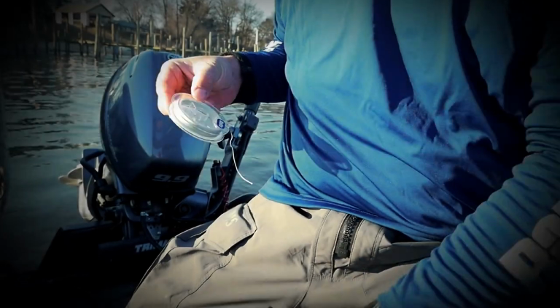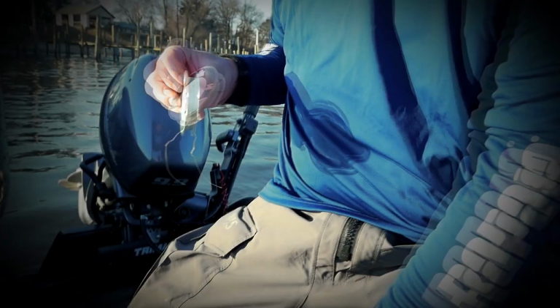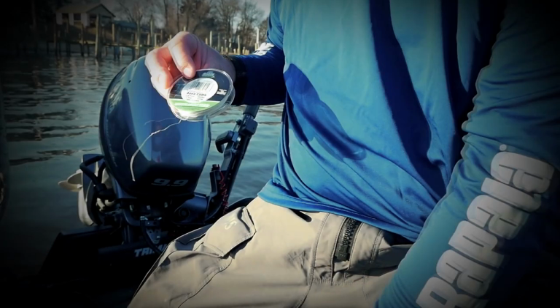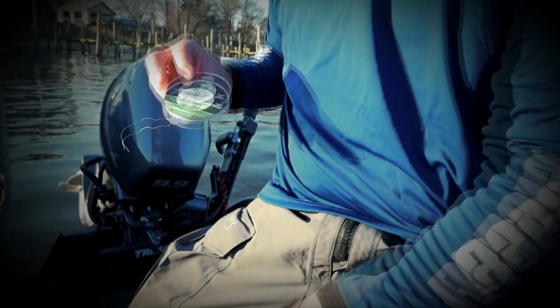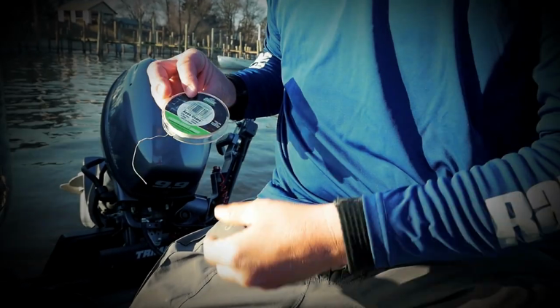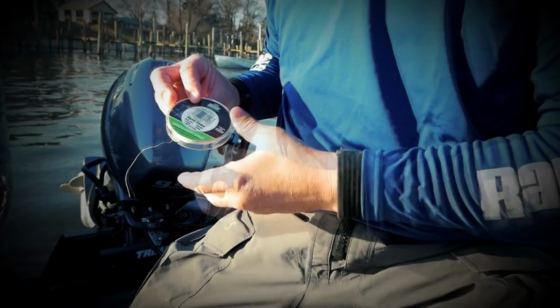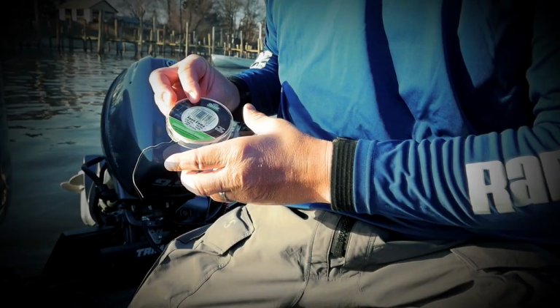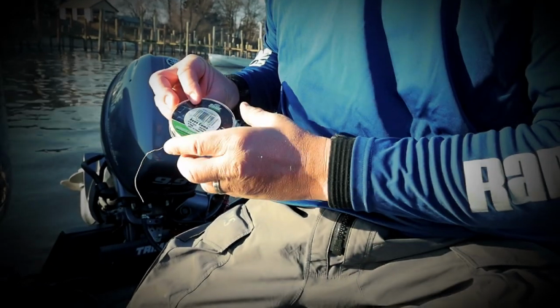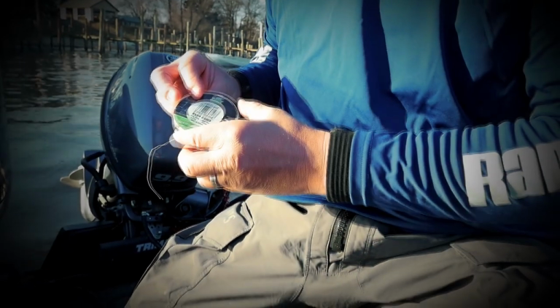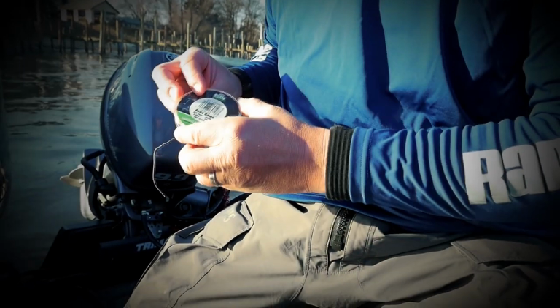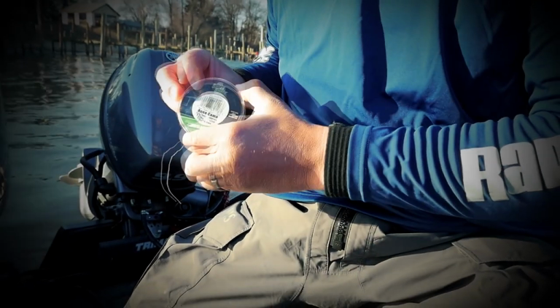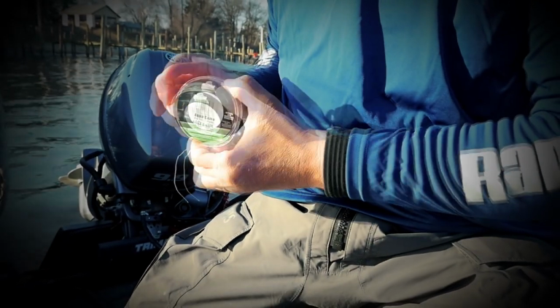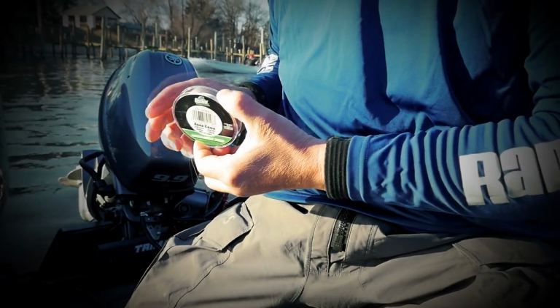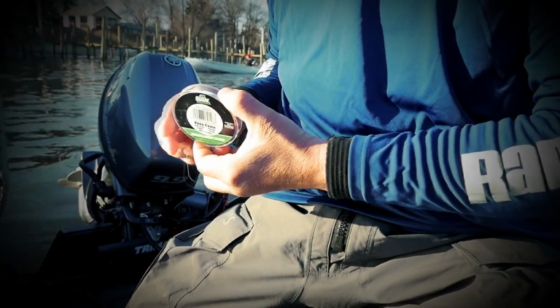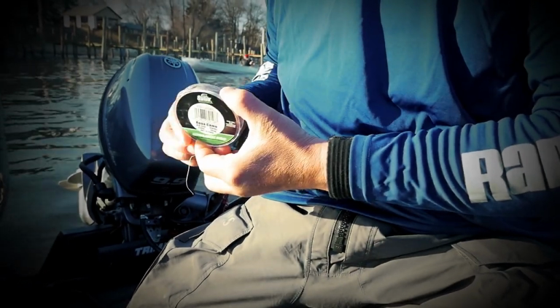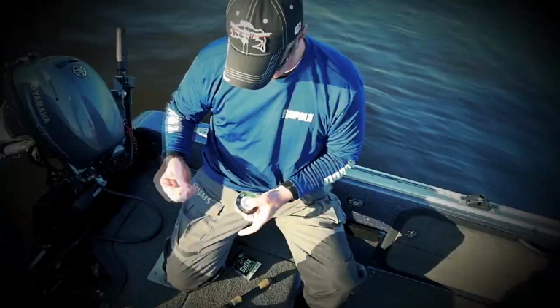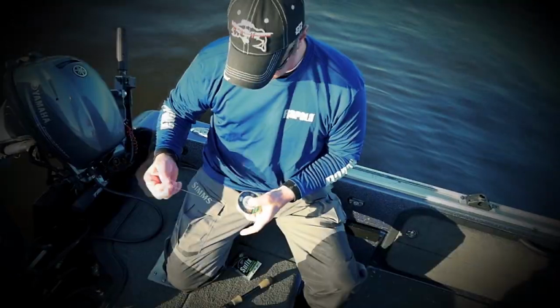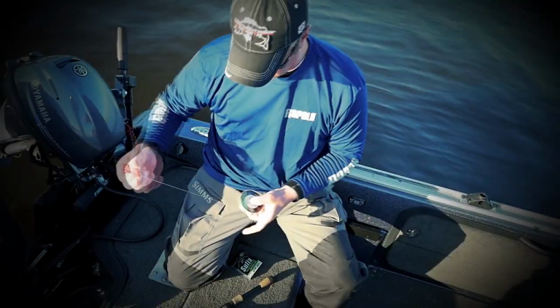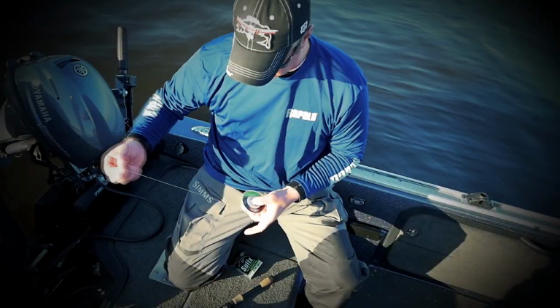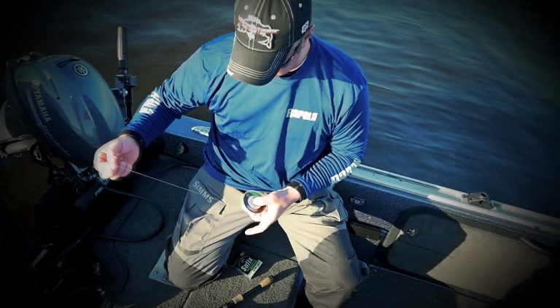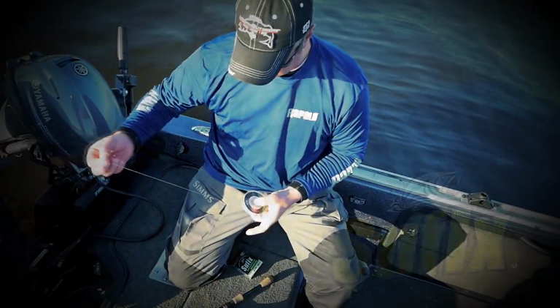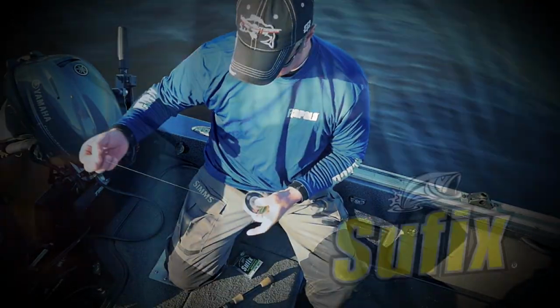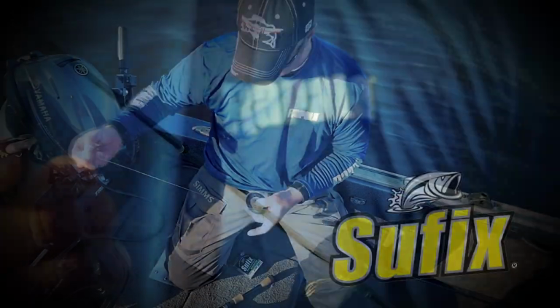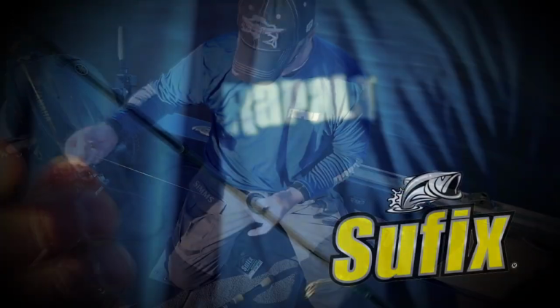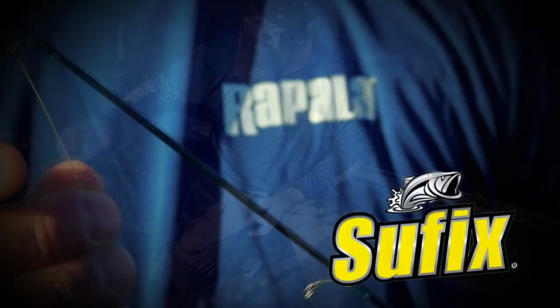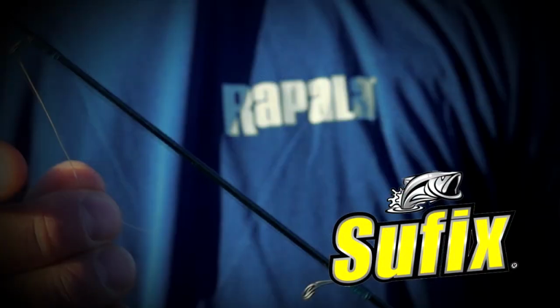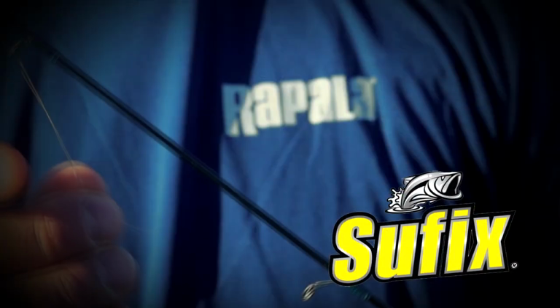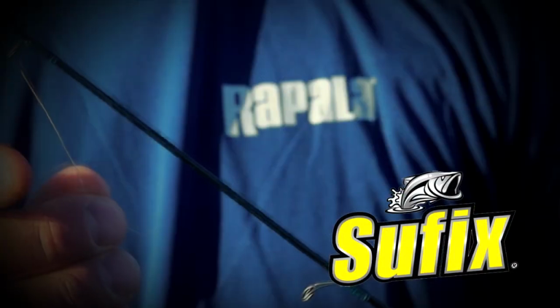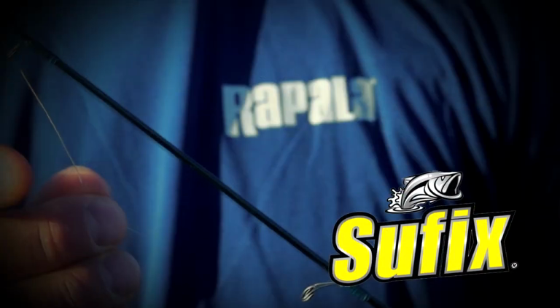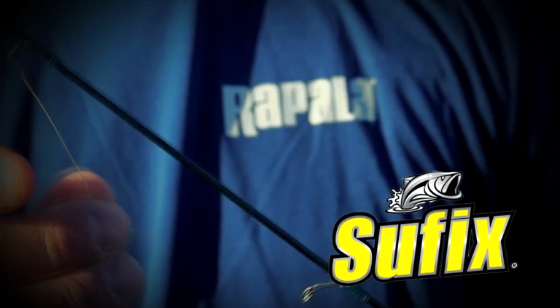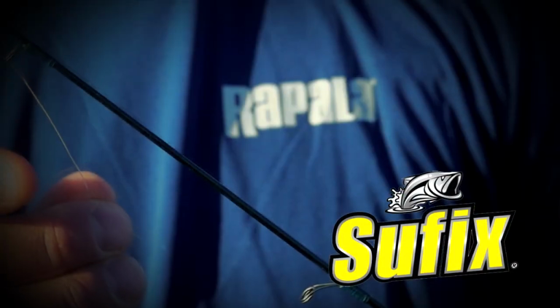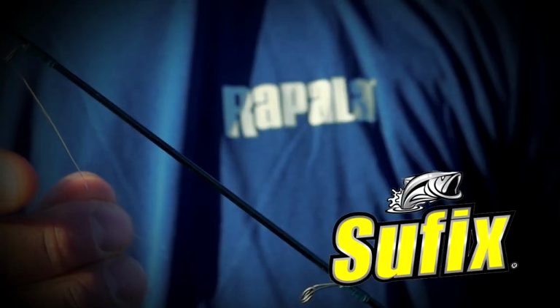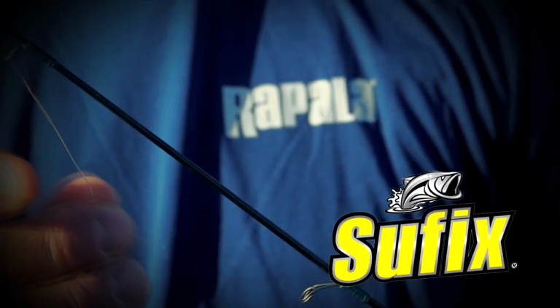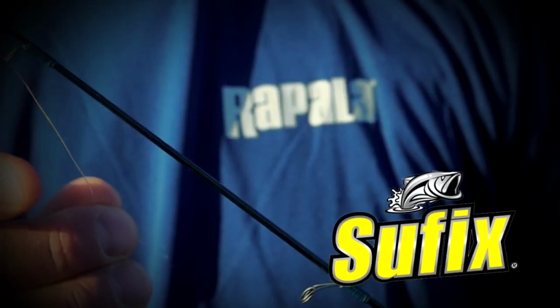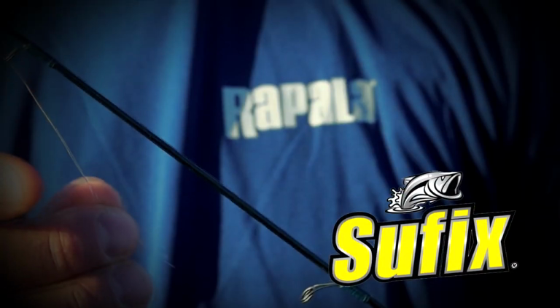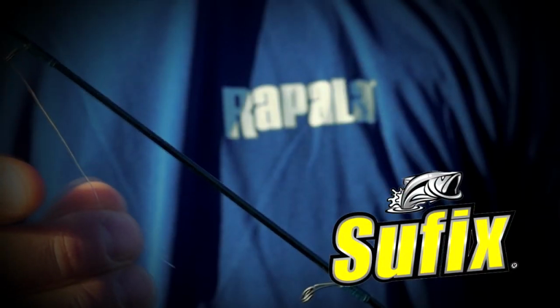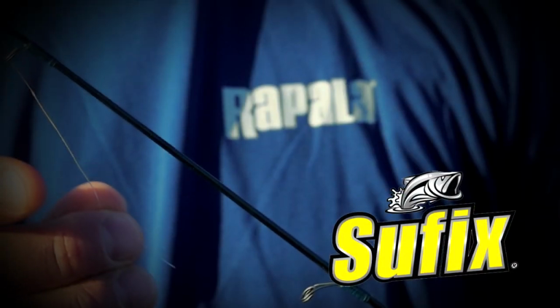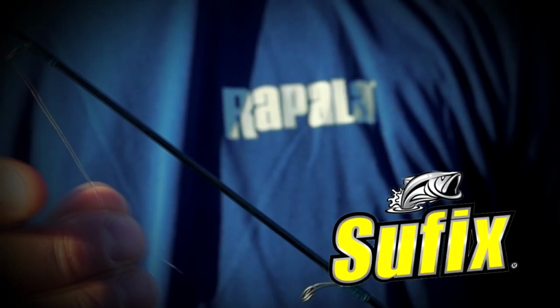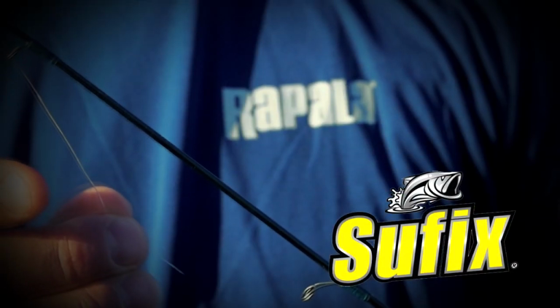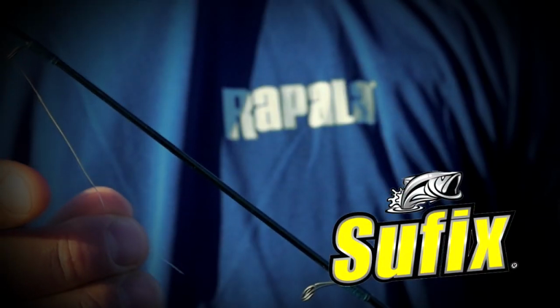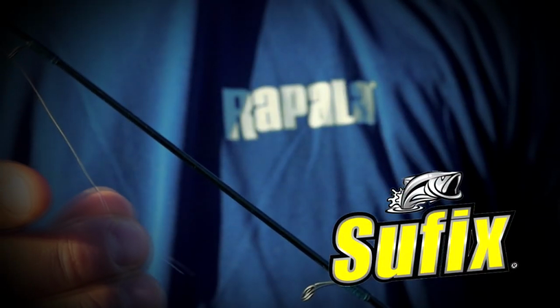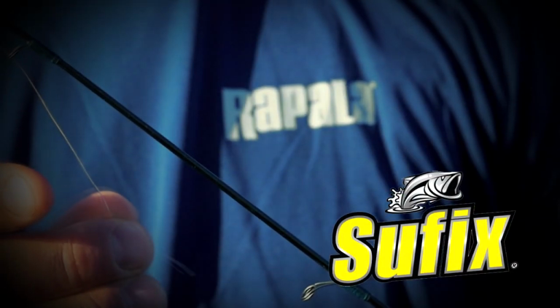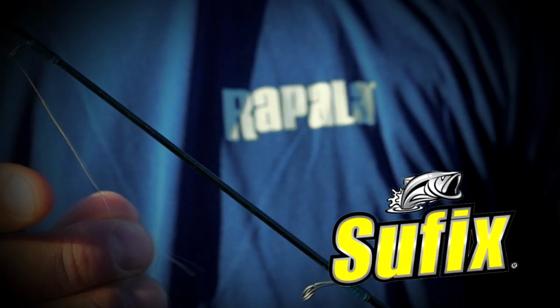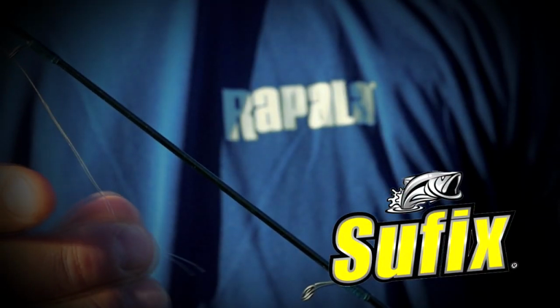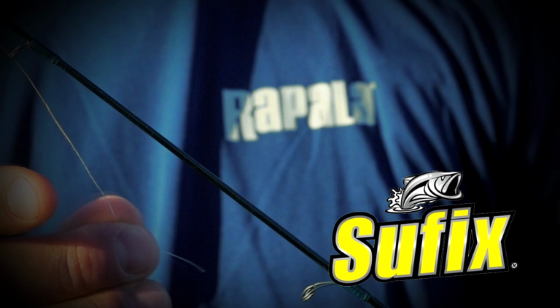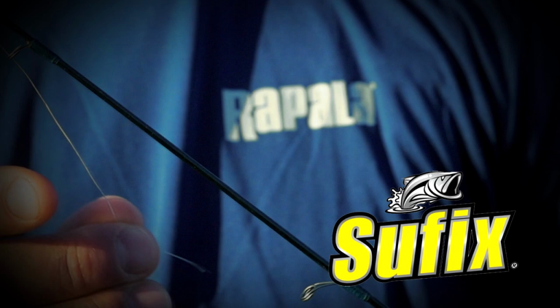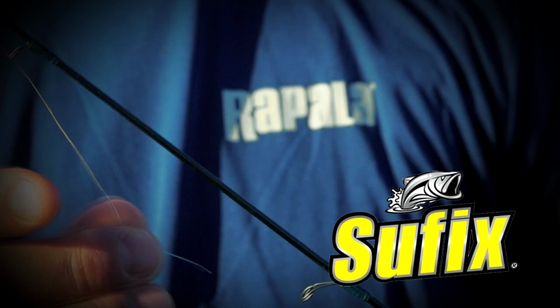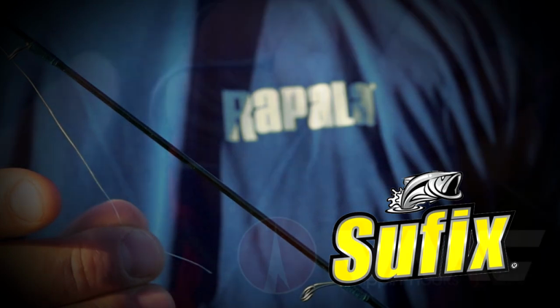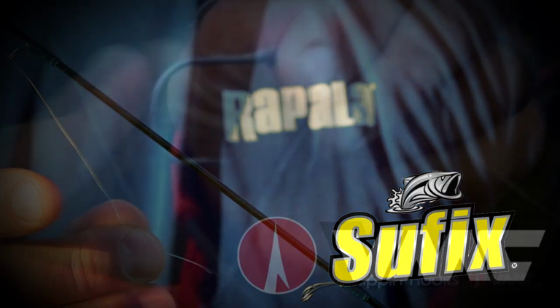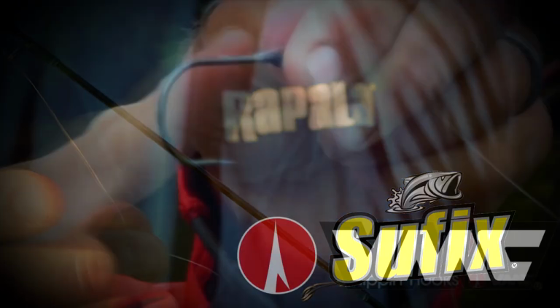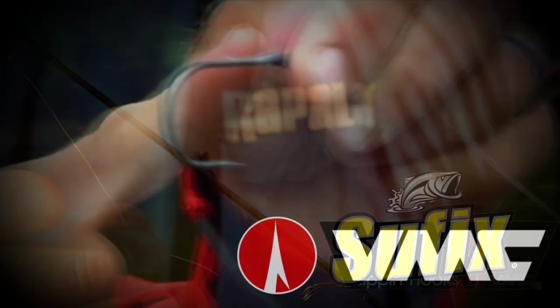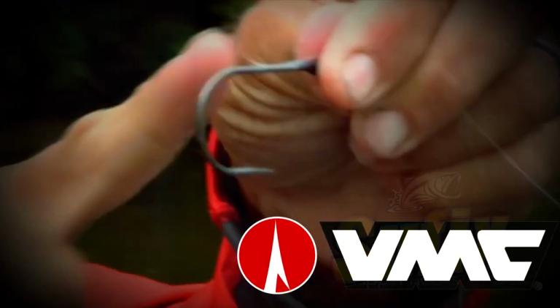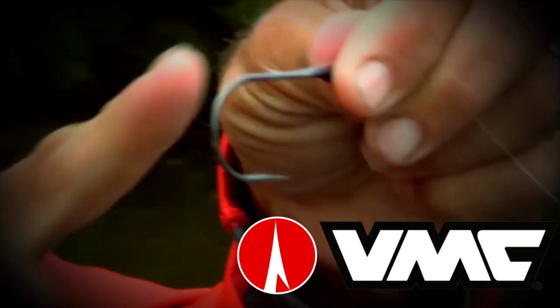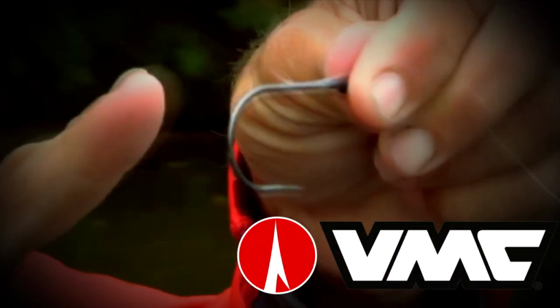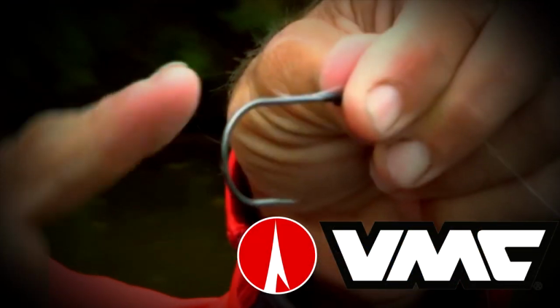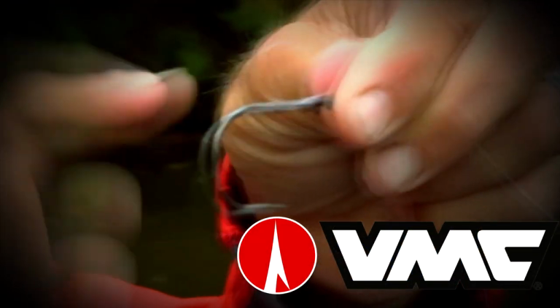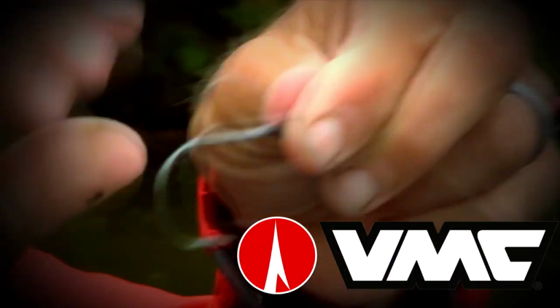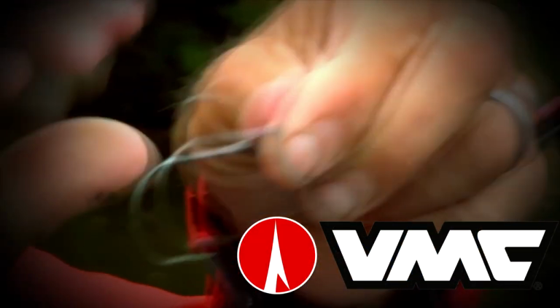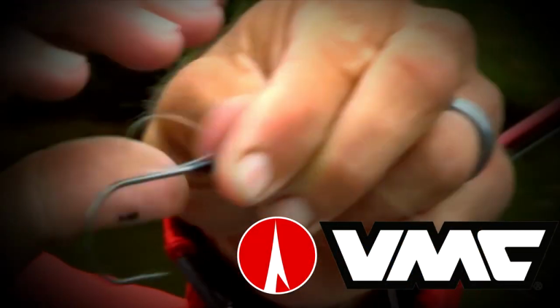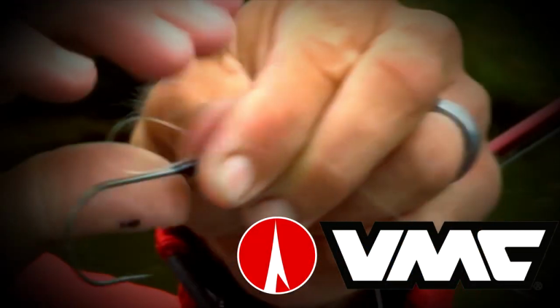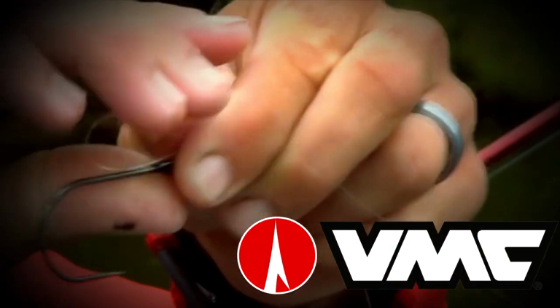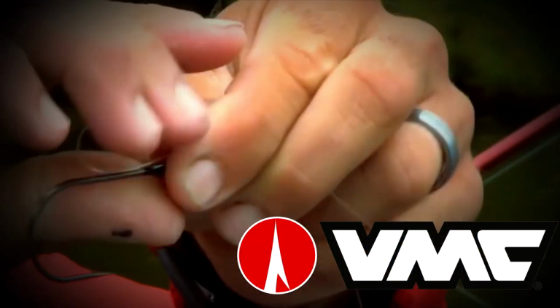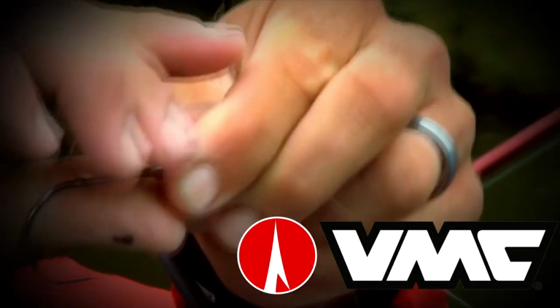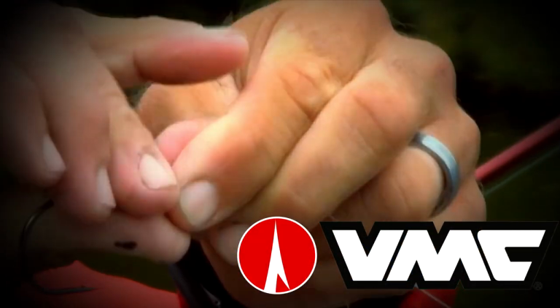Outdoor Bound TV is brought to you by Suffix and BMC Hooks.